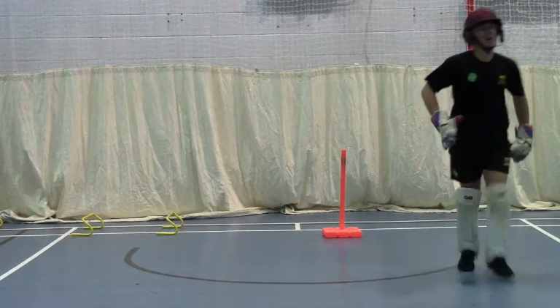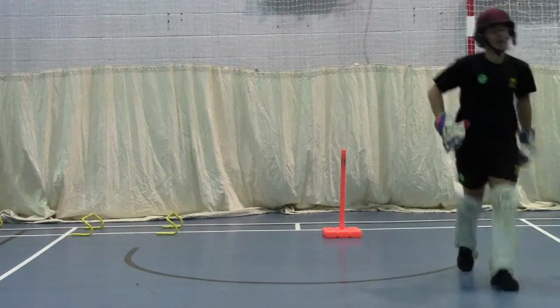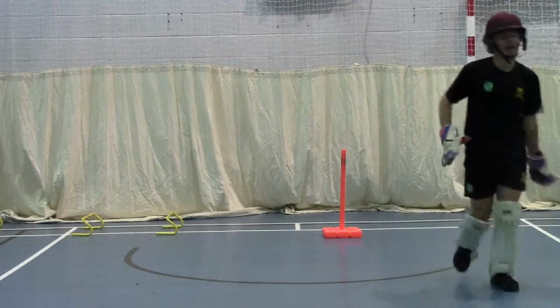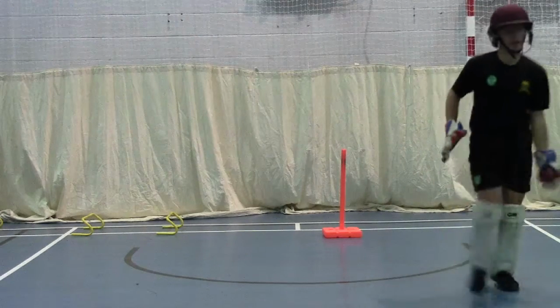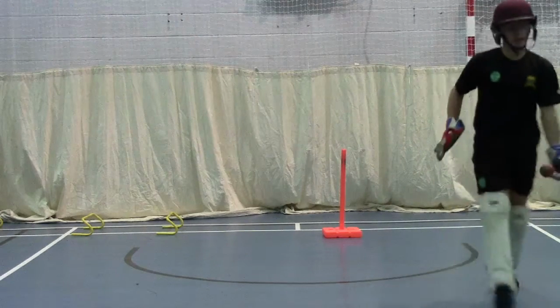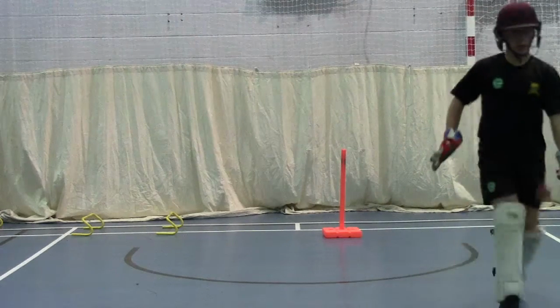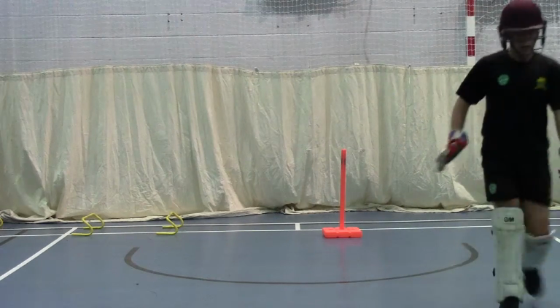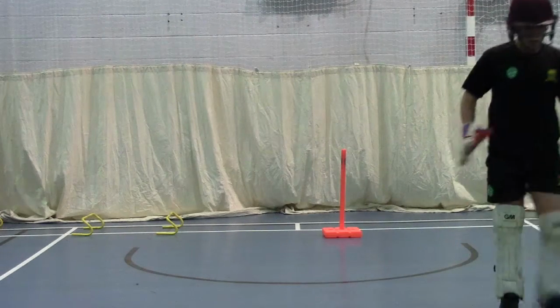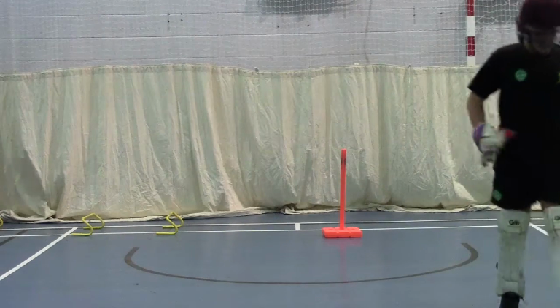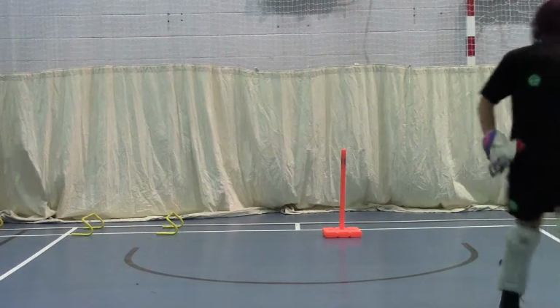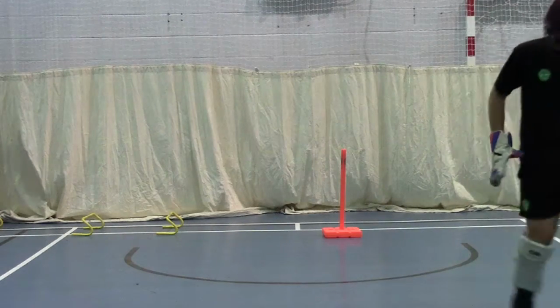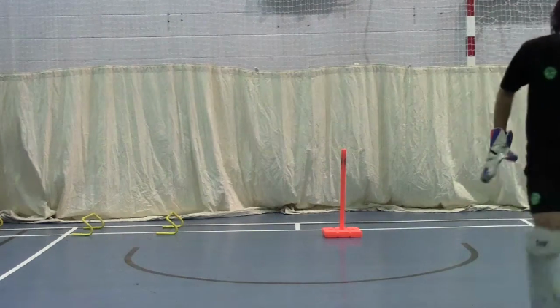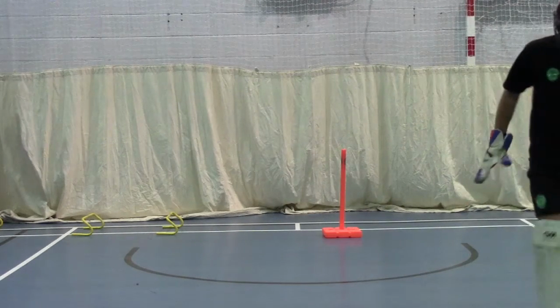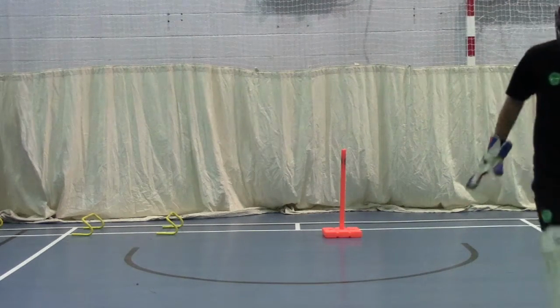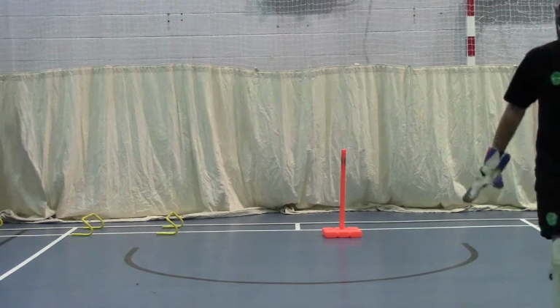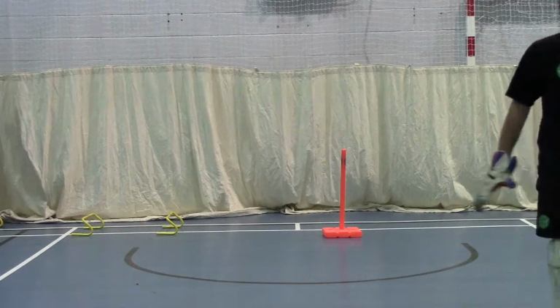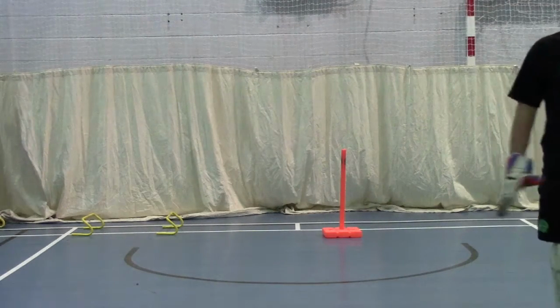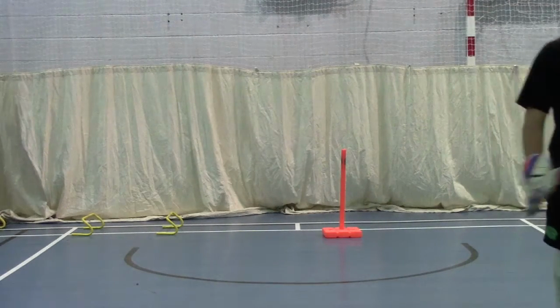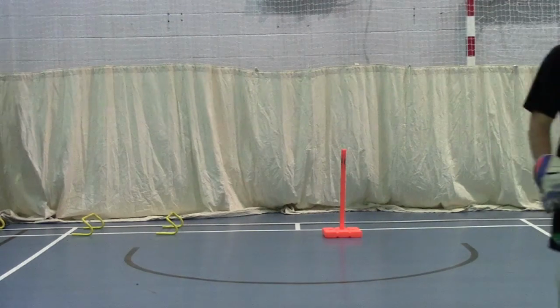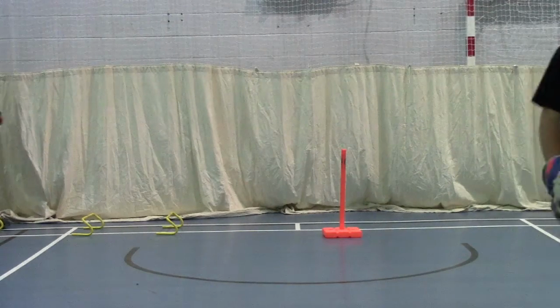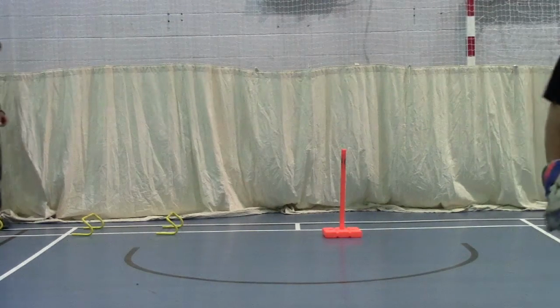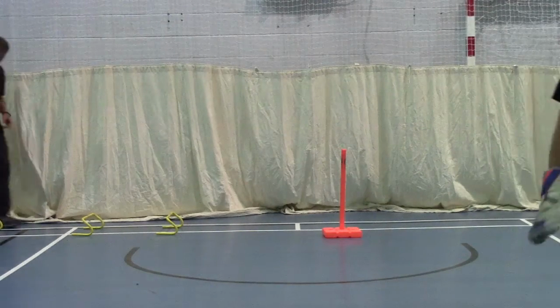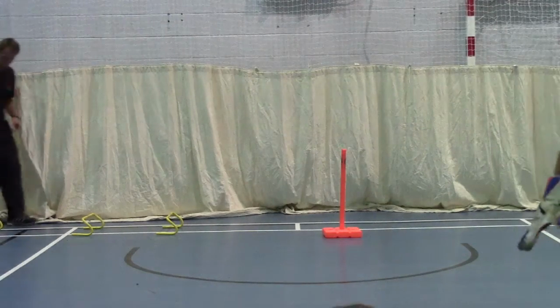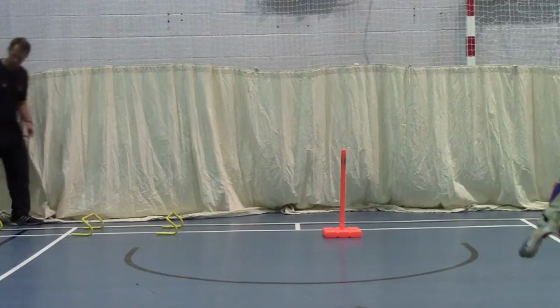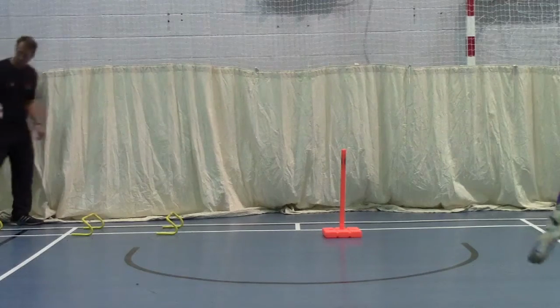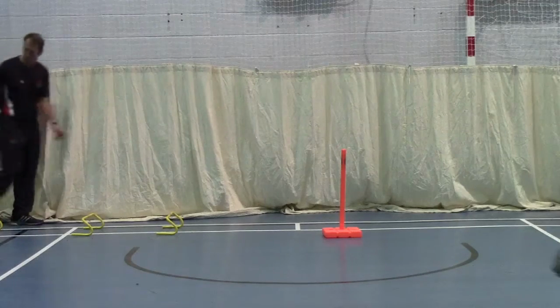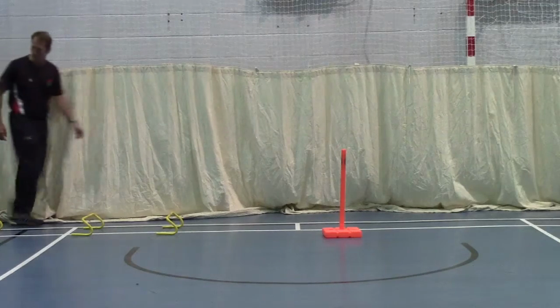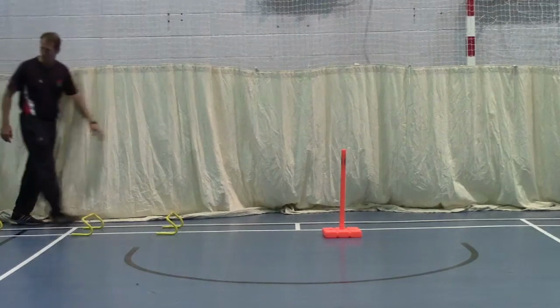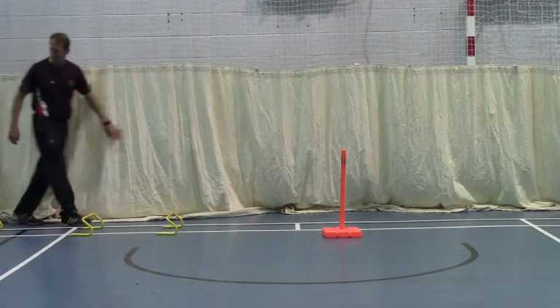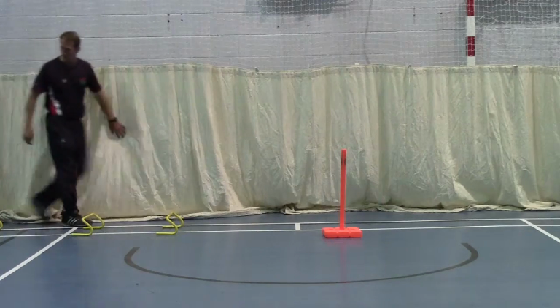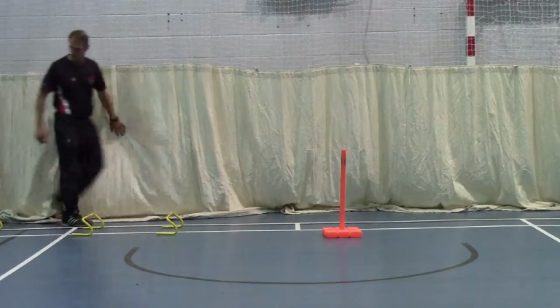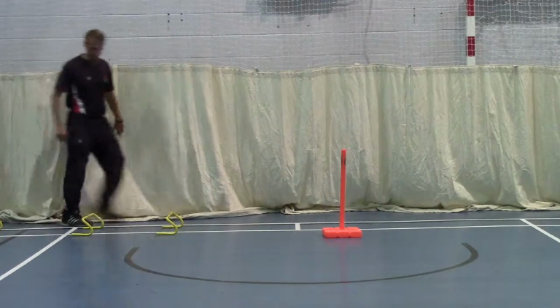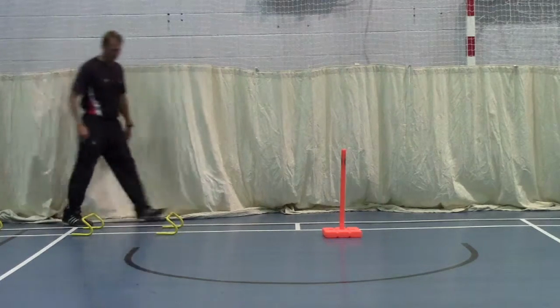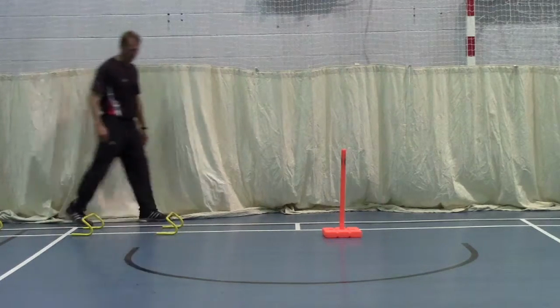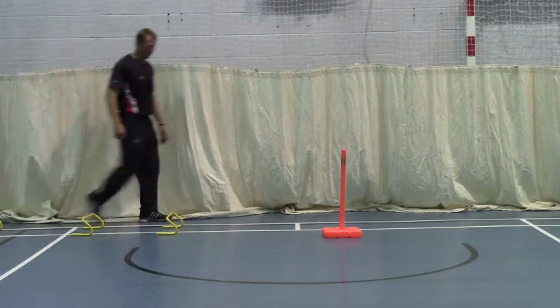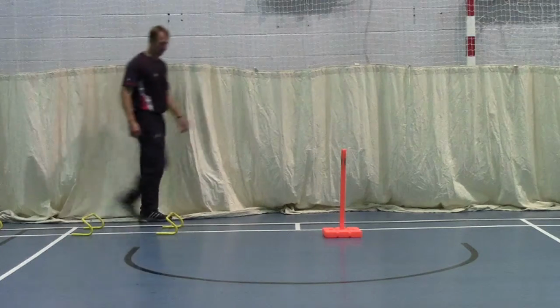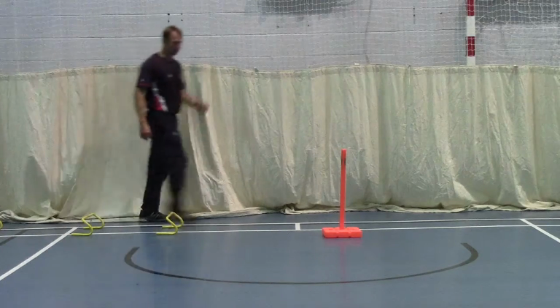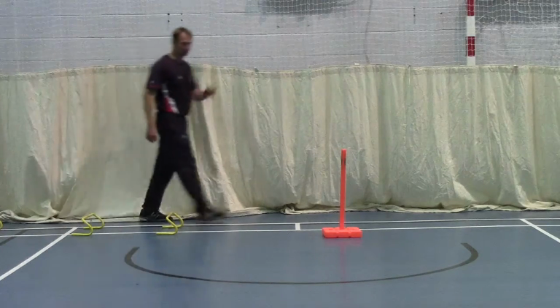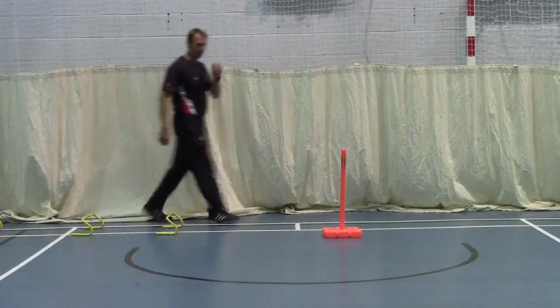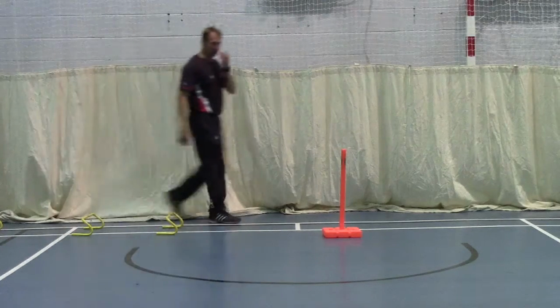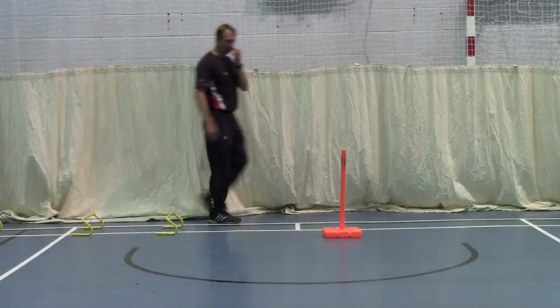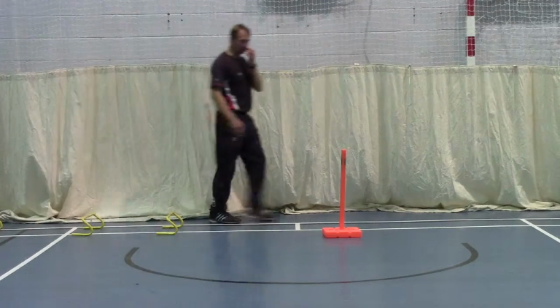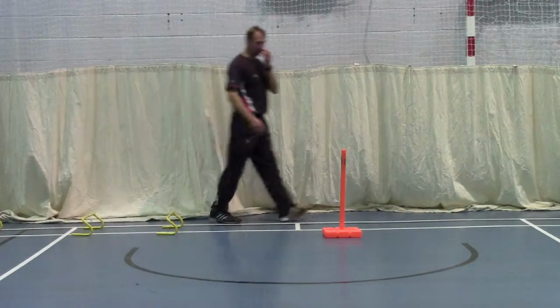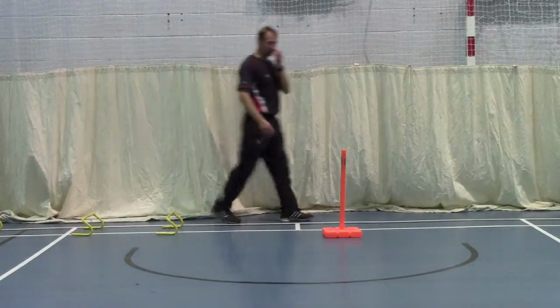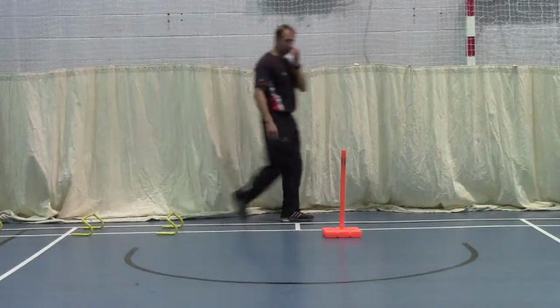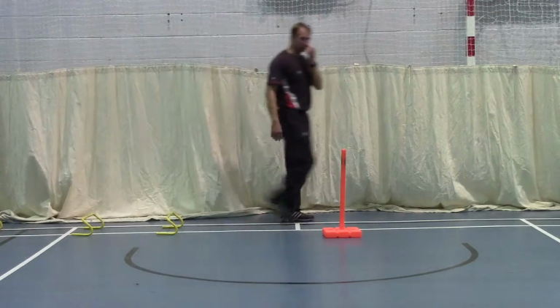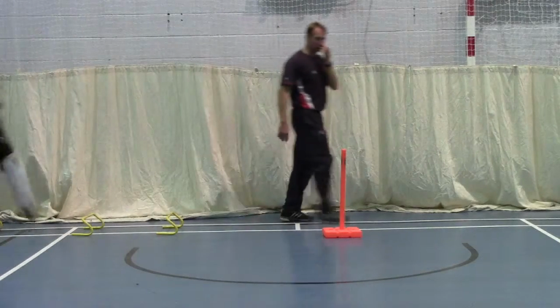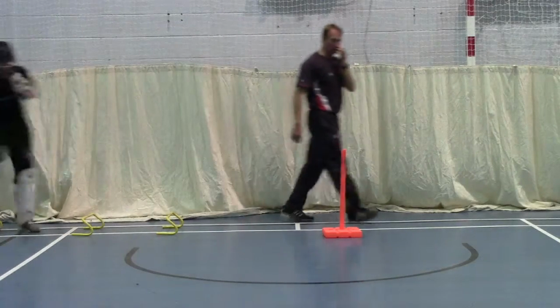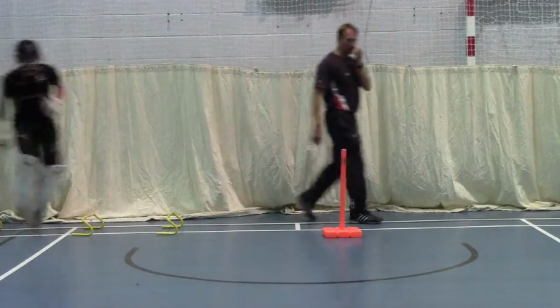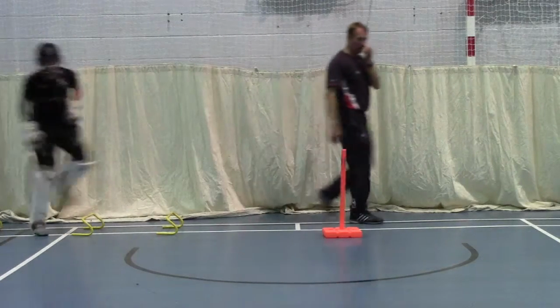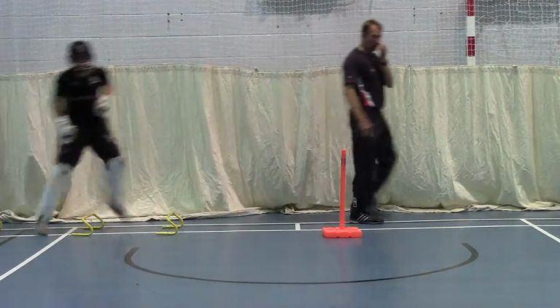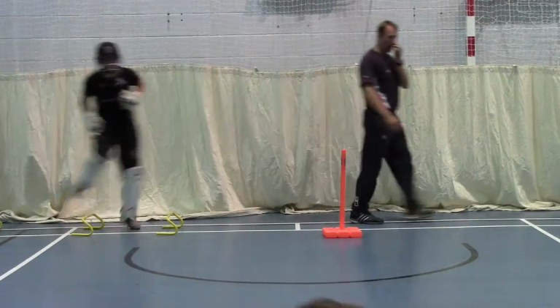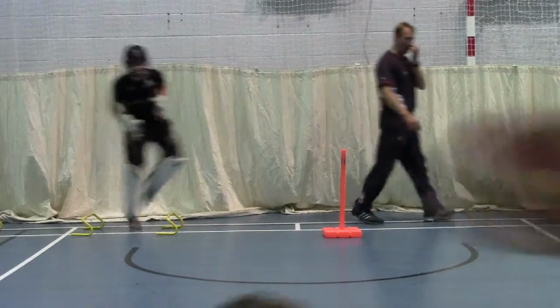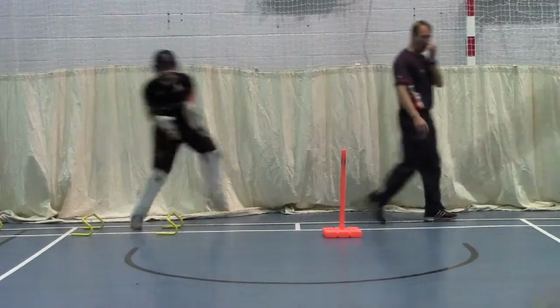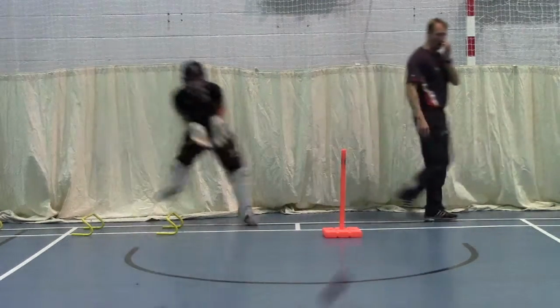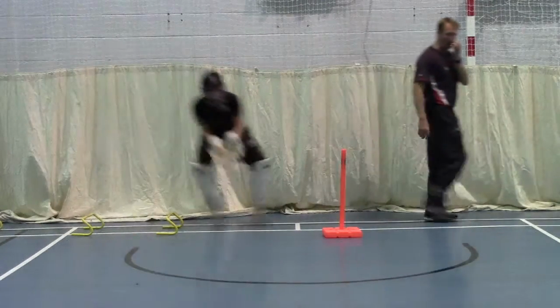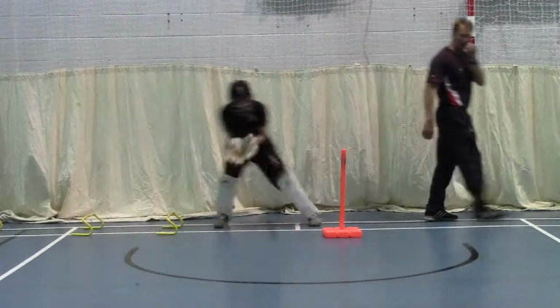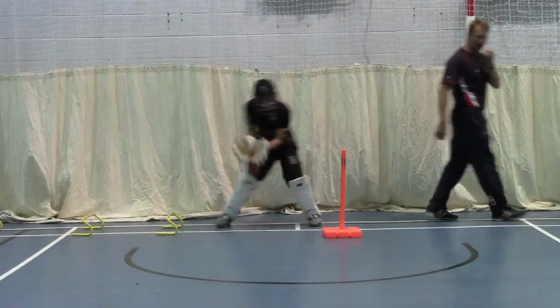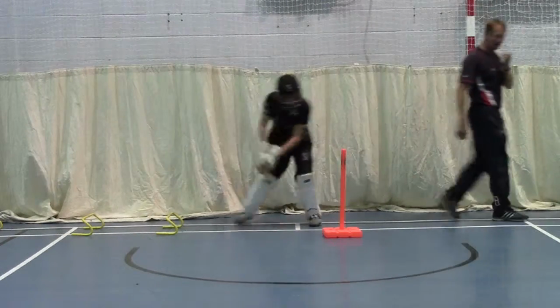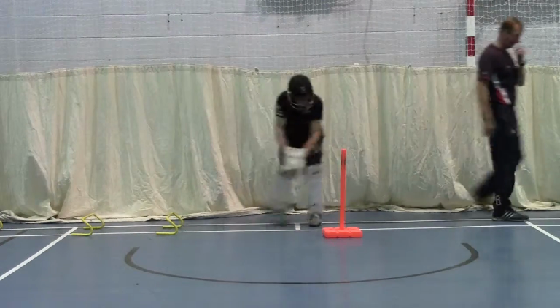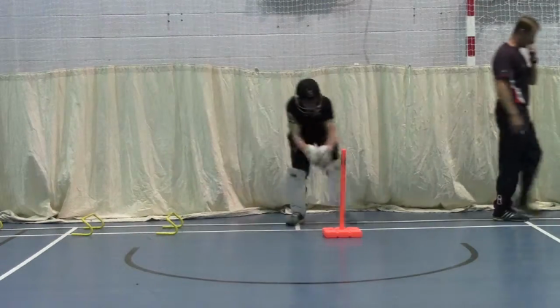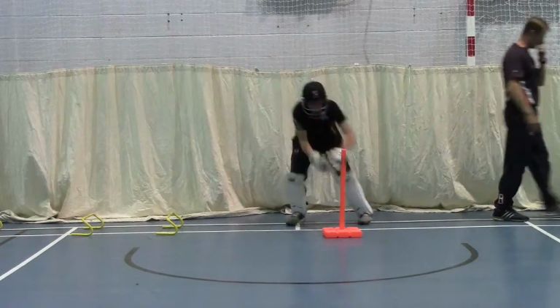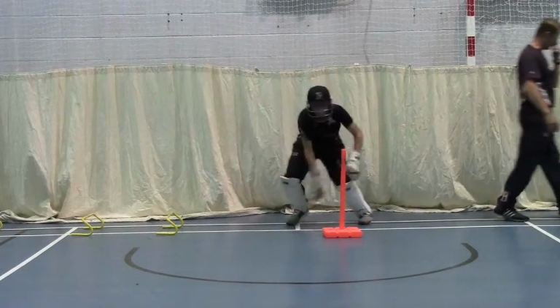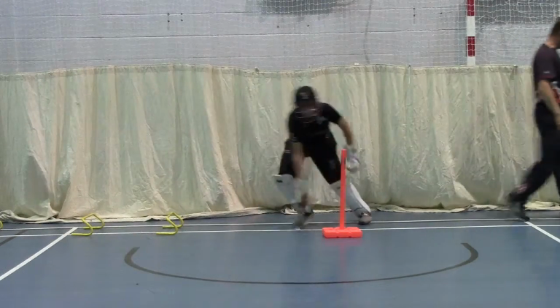Go. Keep your balance, don't fall forward. Well done.